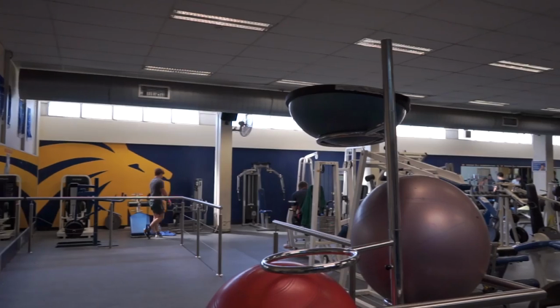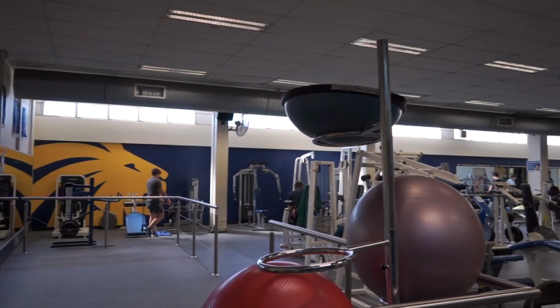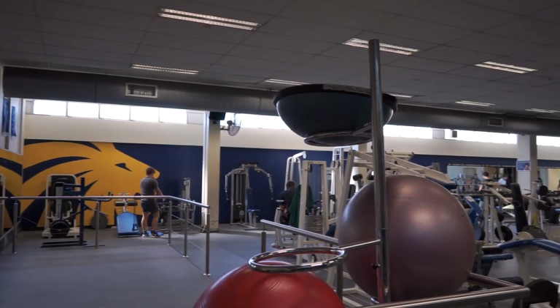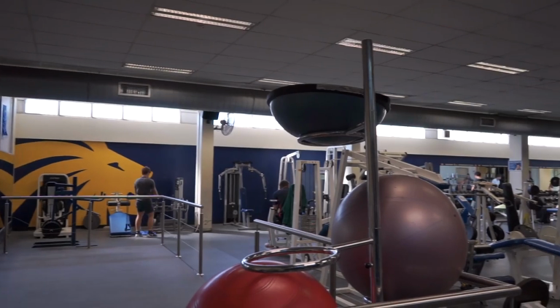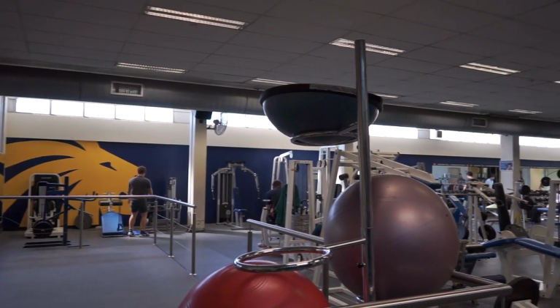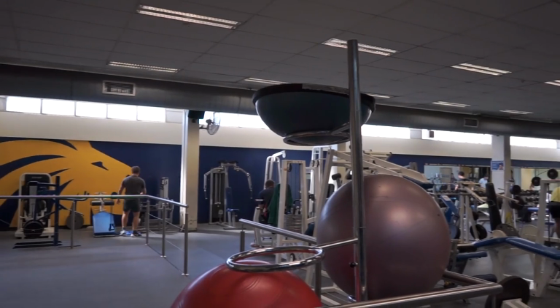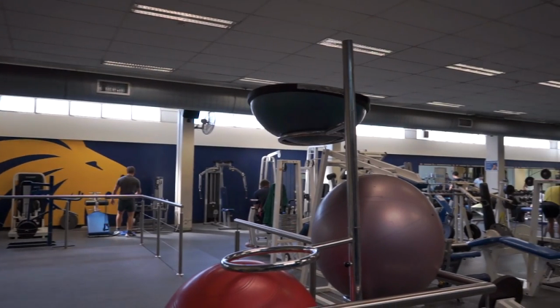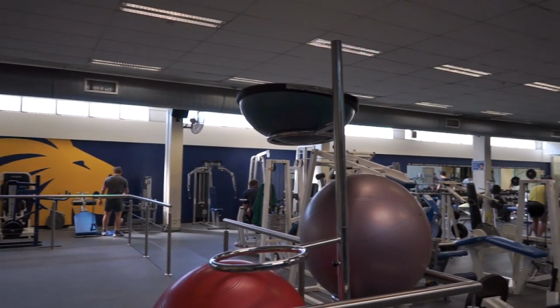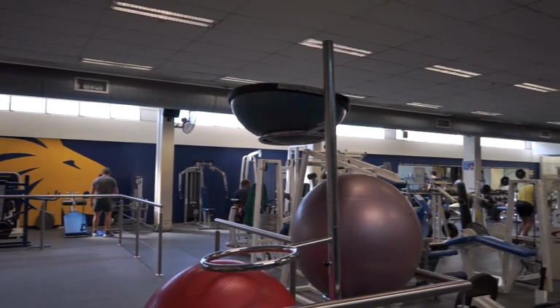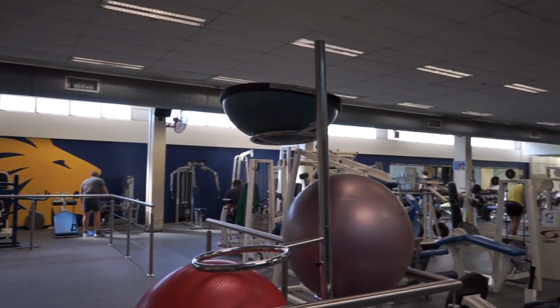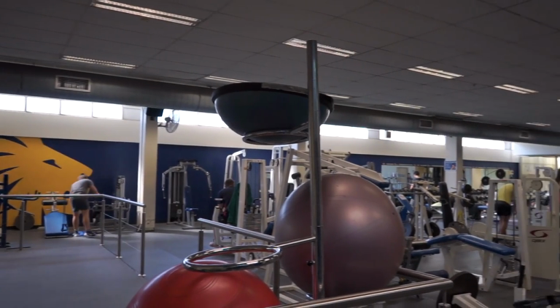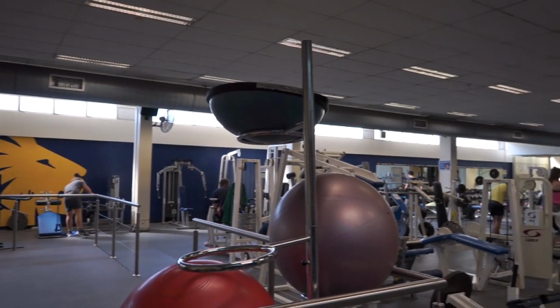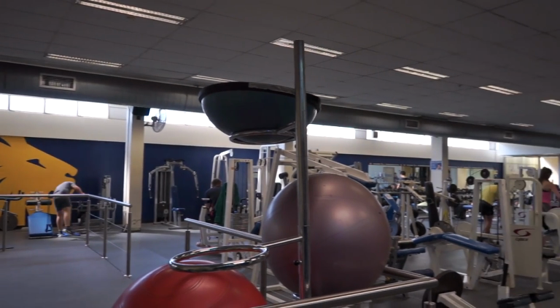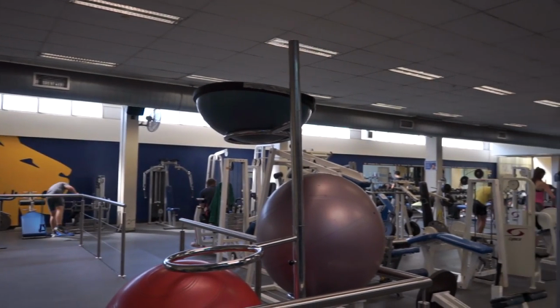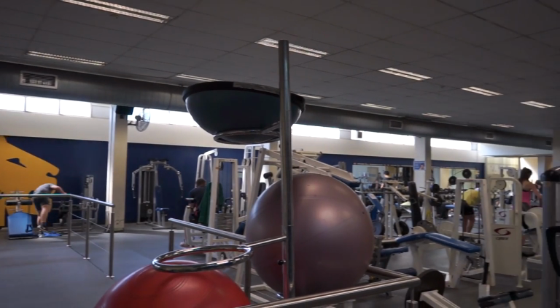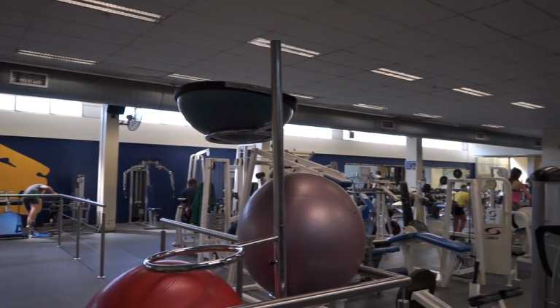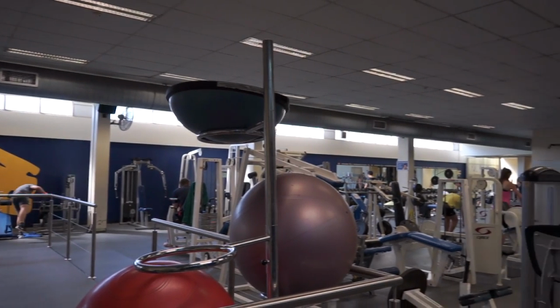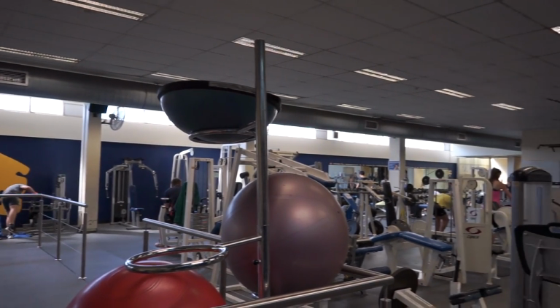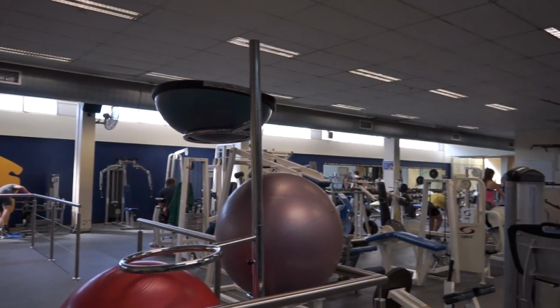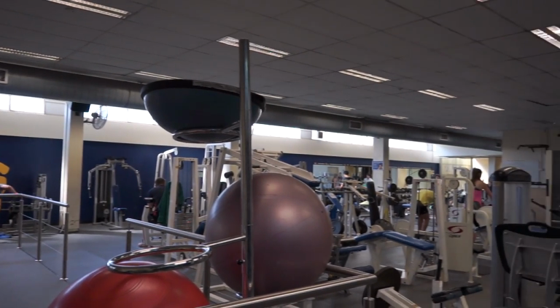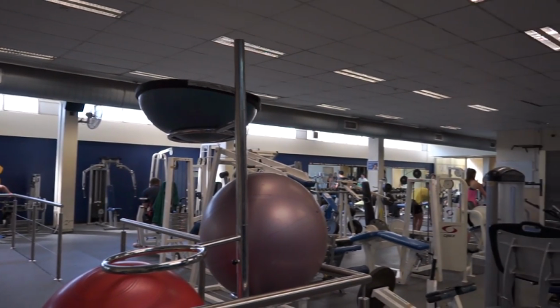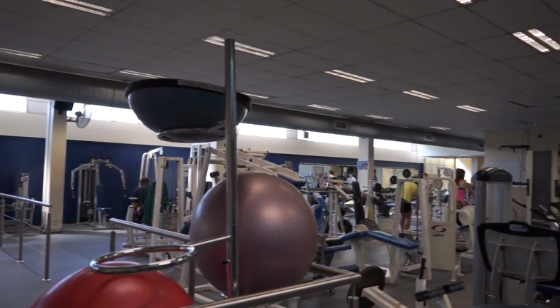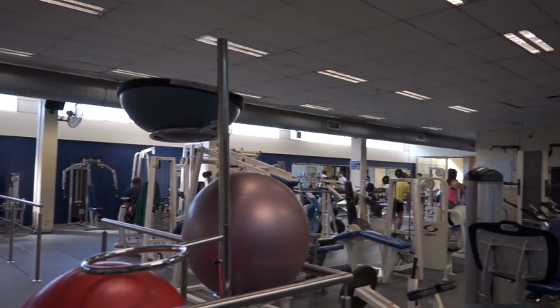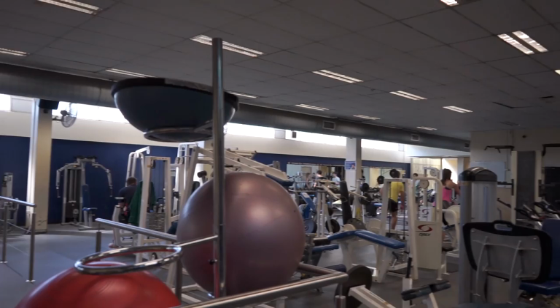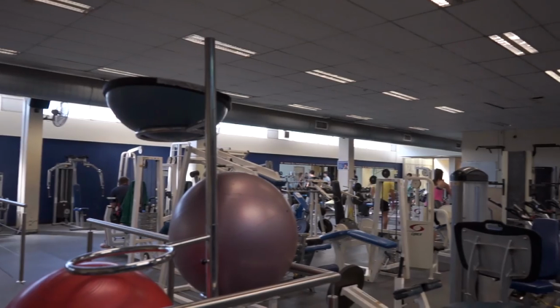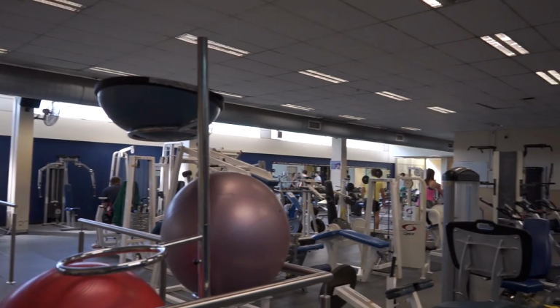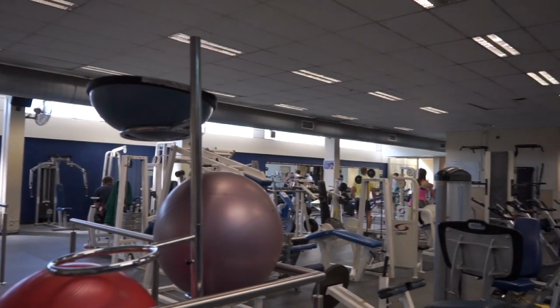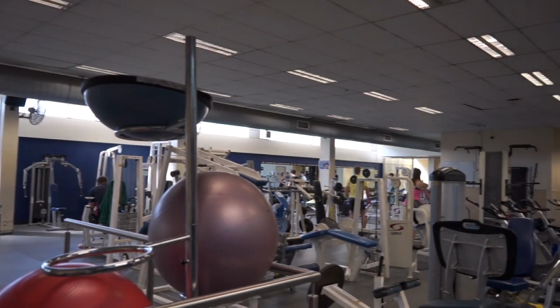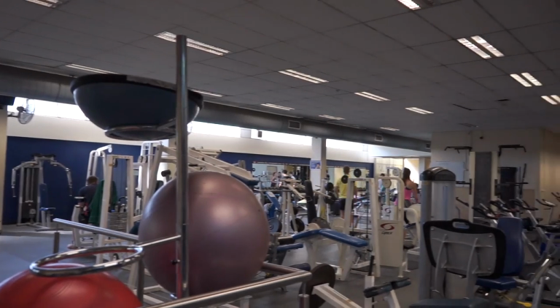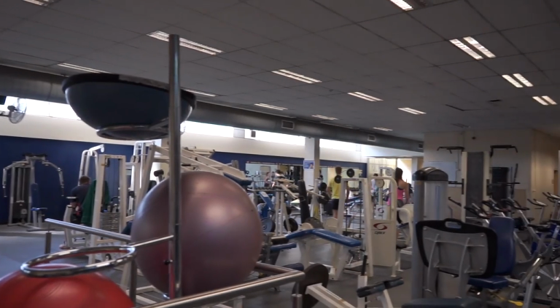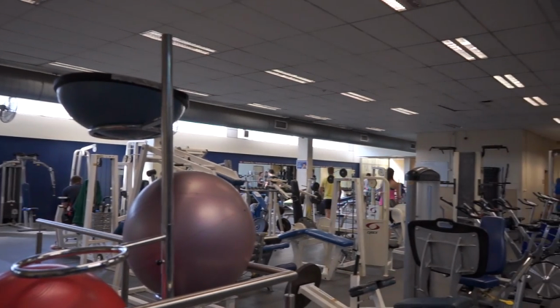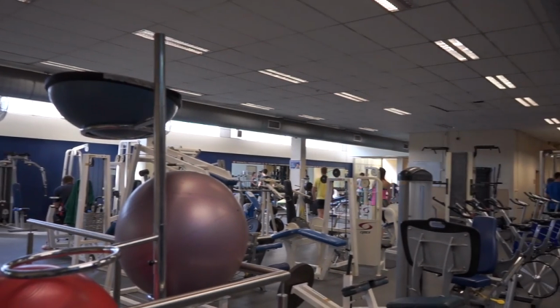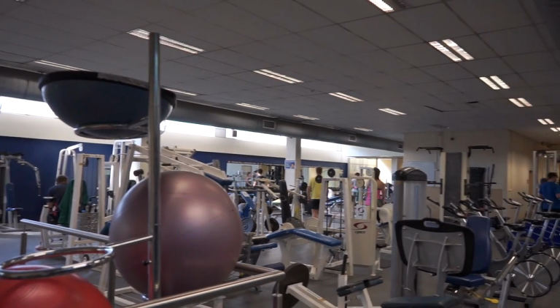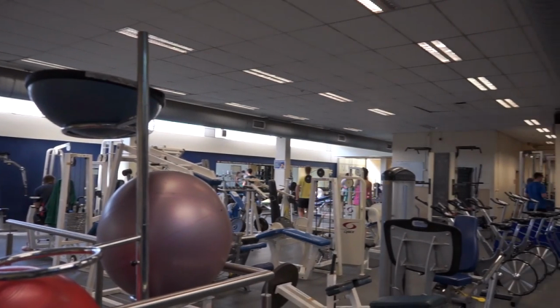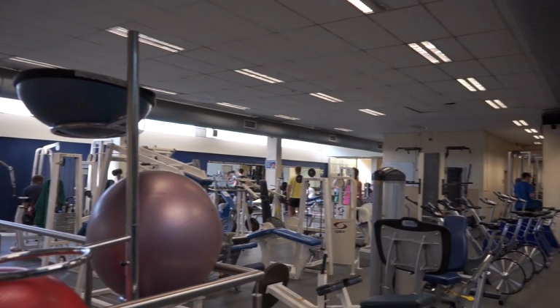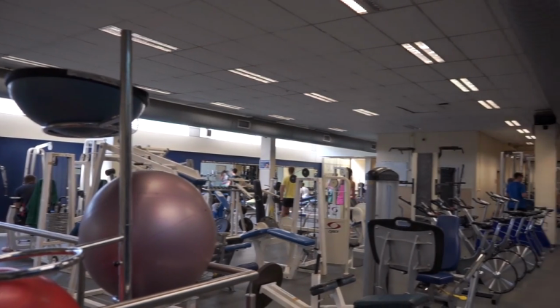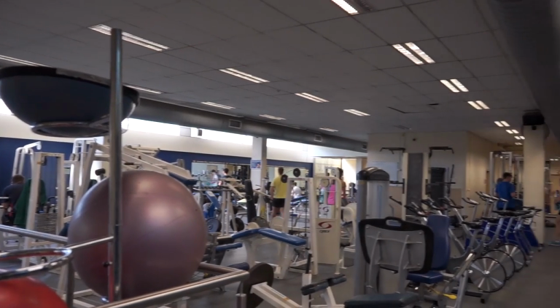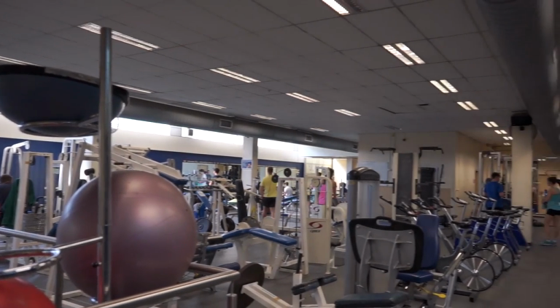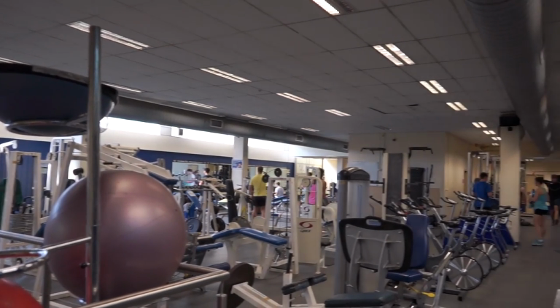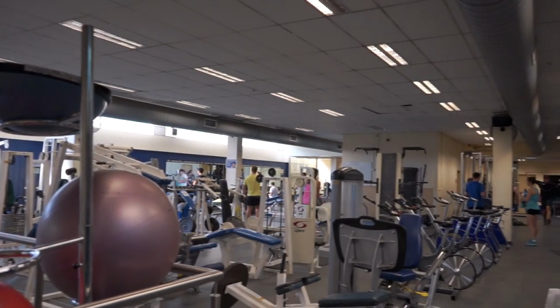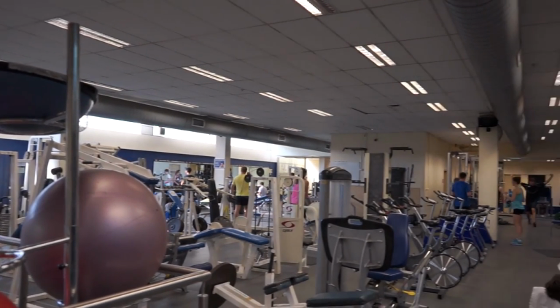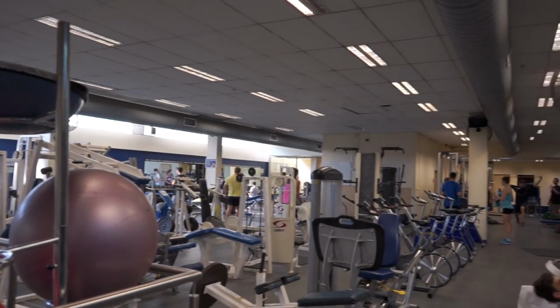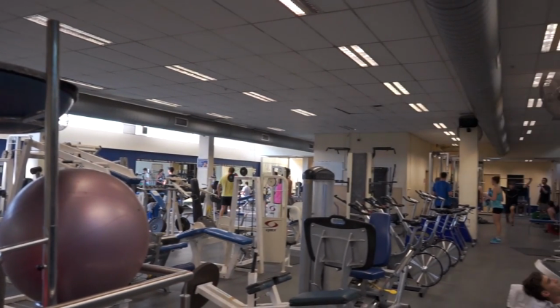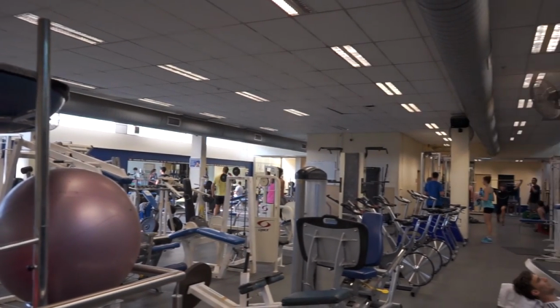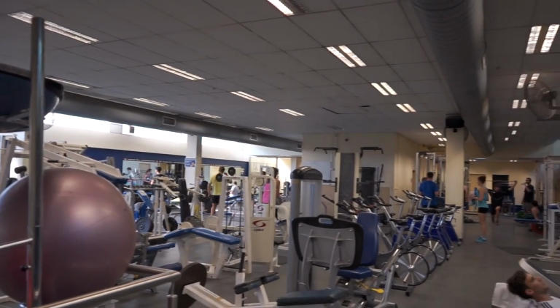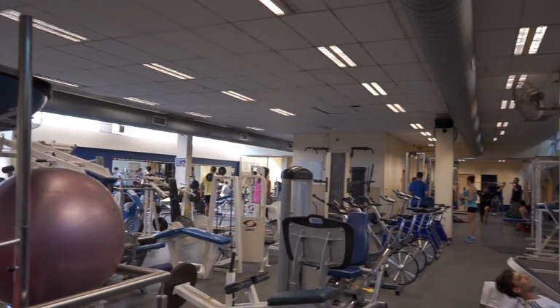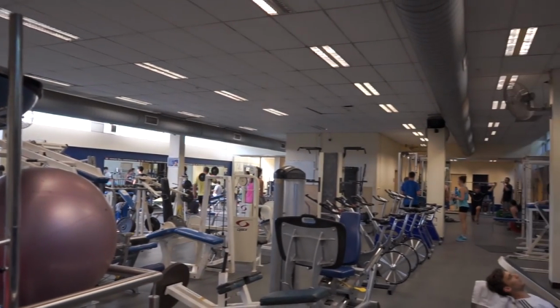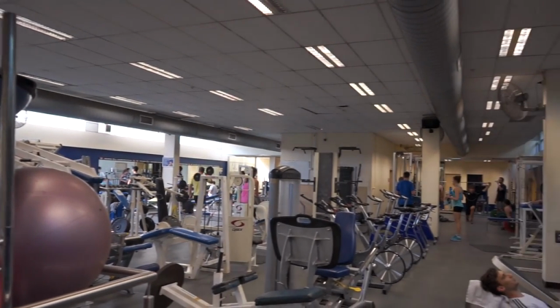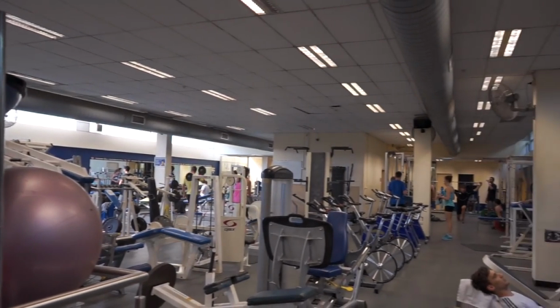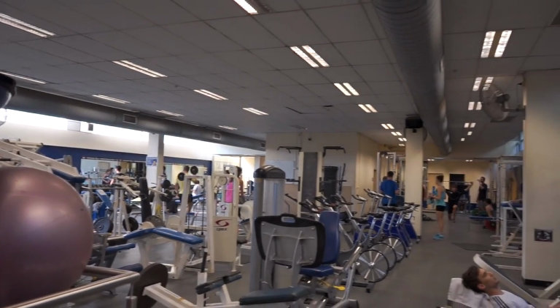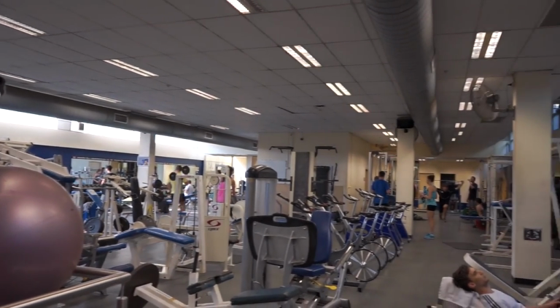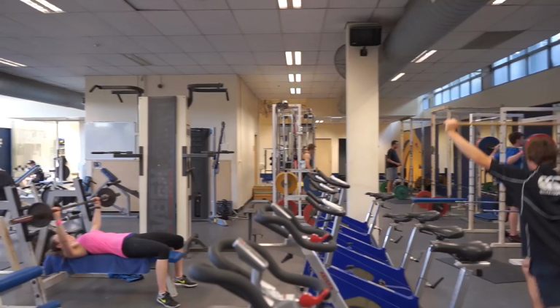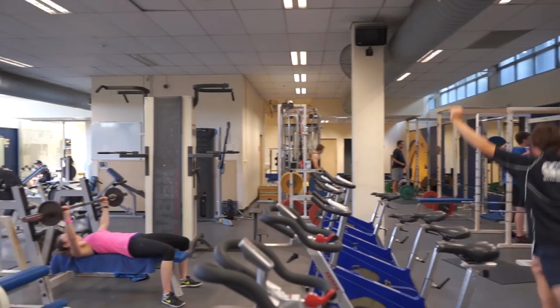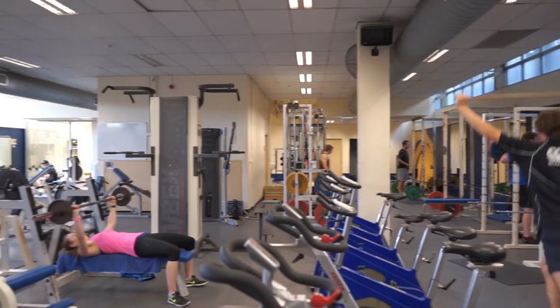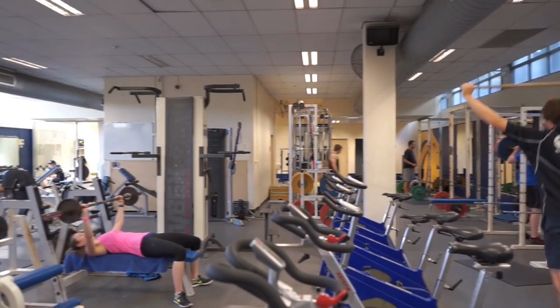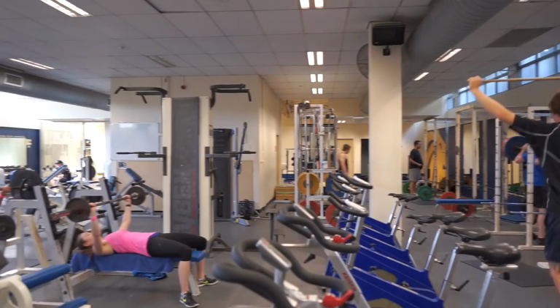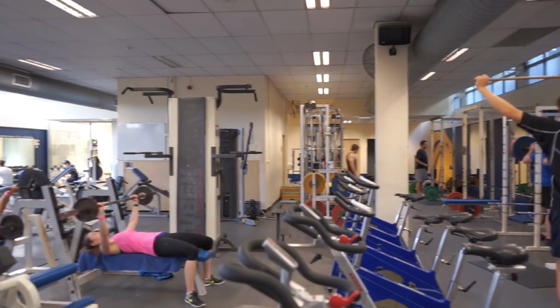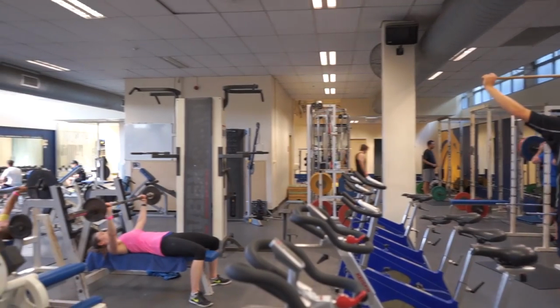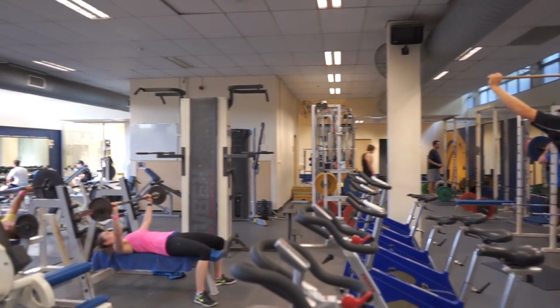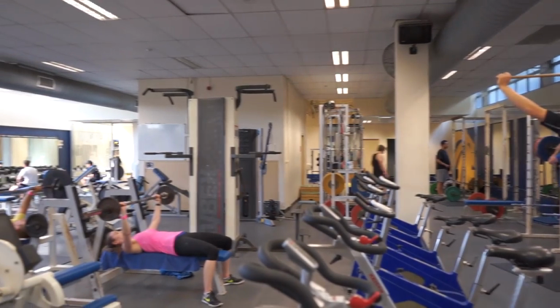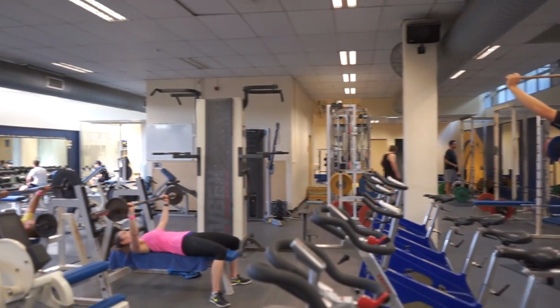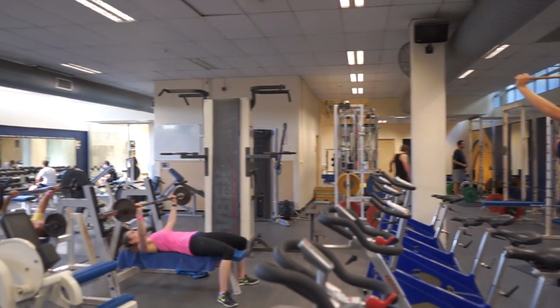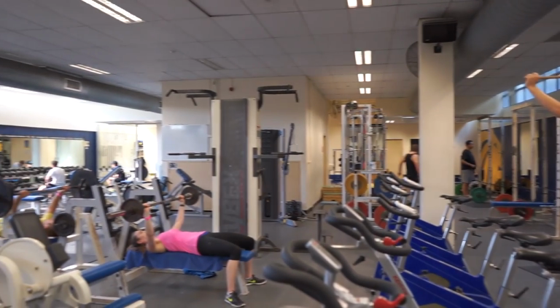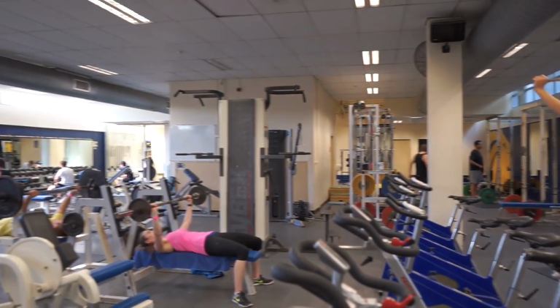Downstairs the gym floor has pin loaded resistance weight machines, numerous squat racks, a wide range of free weights and a stretching zone.